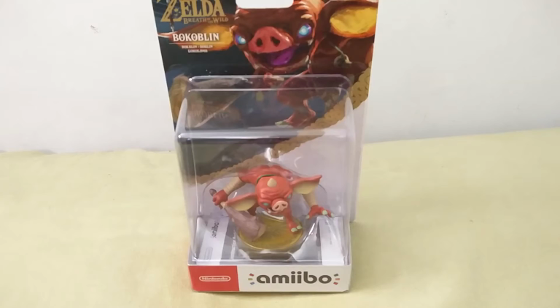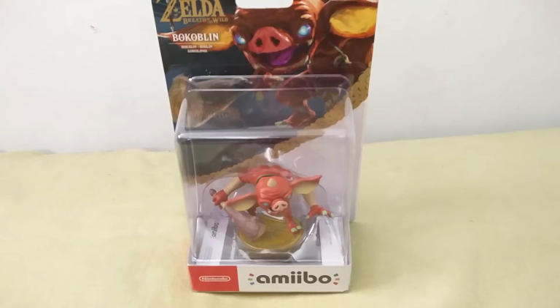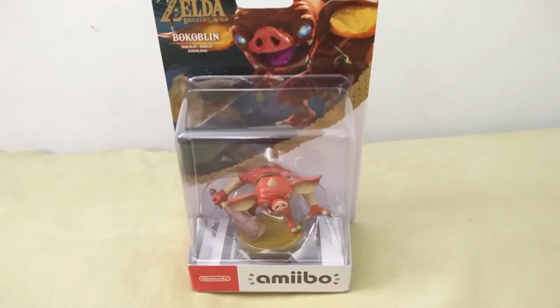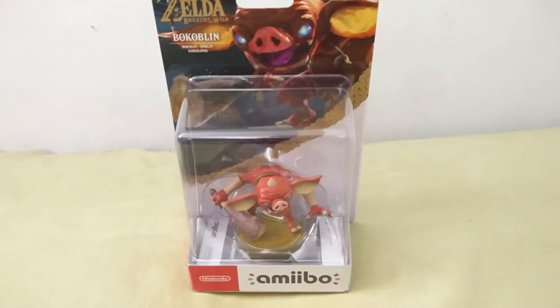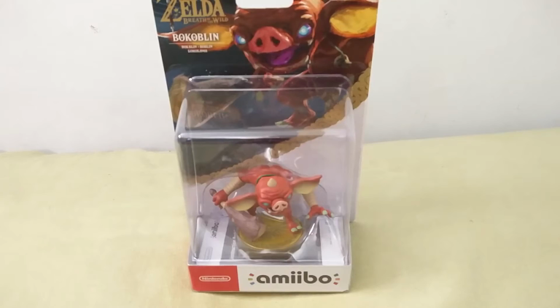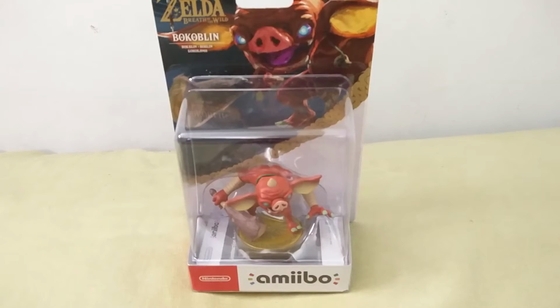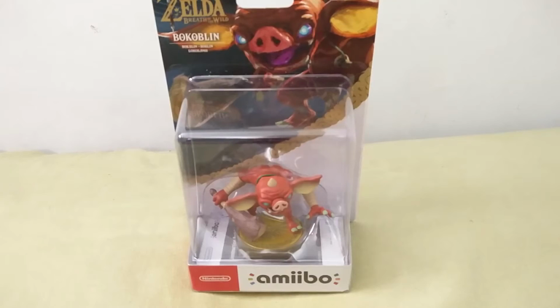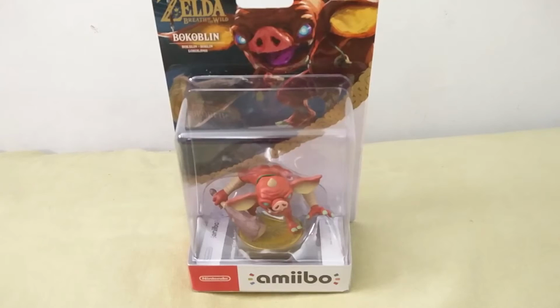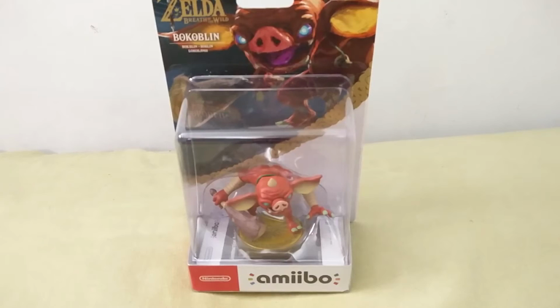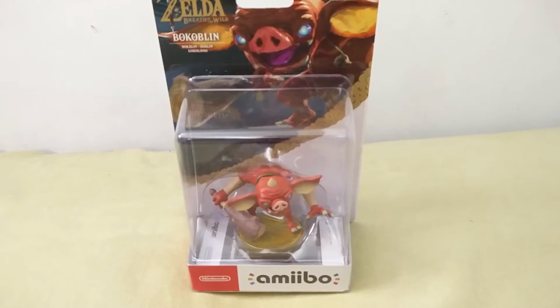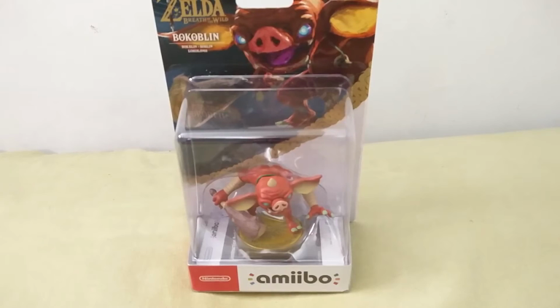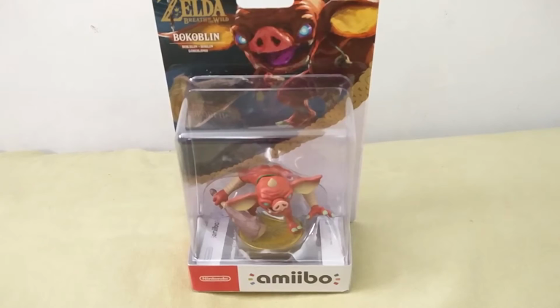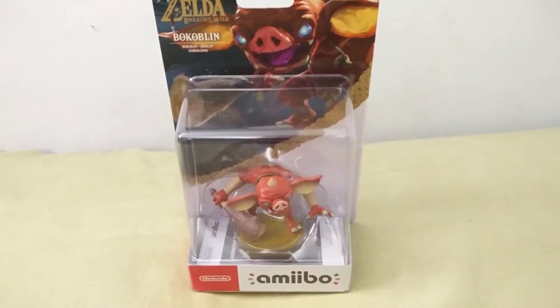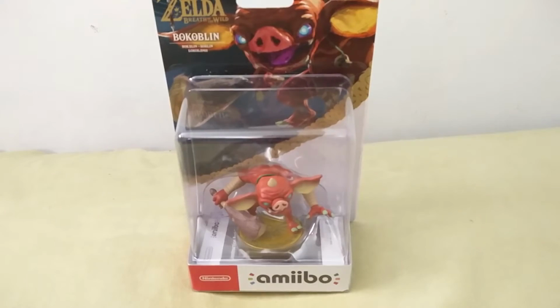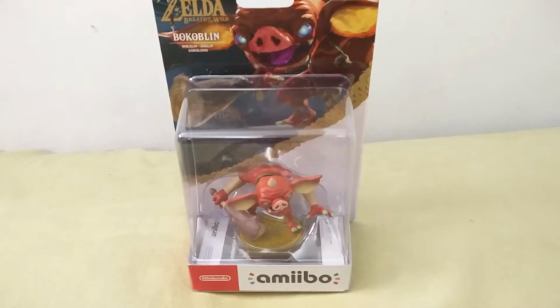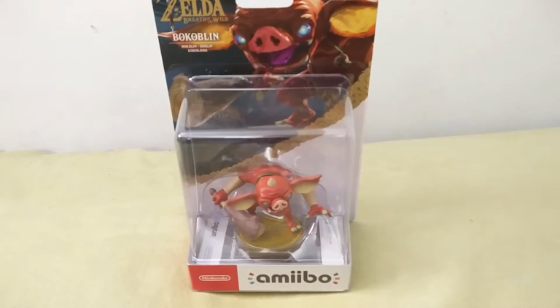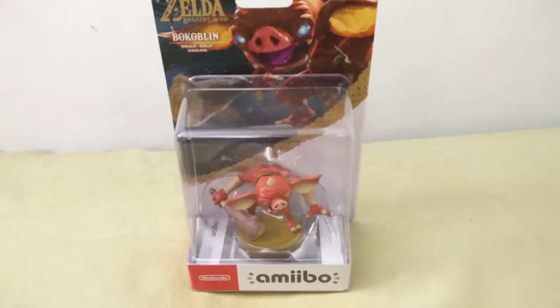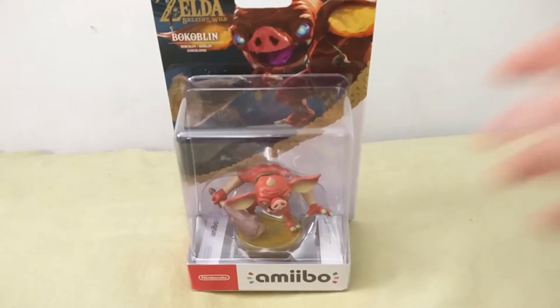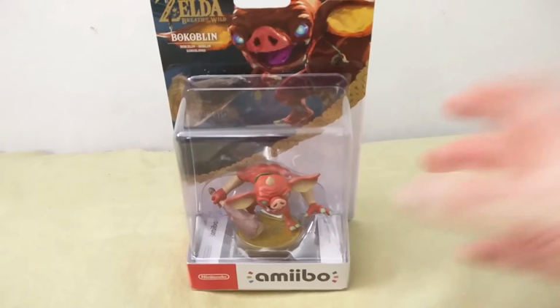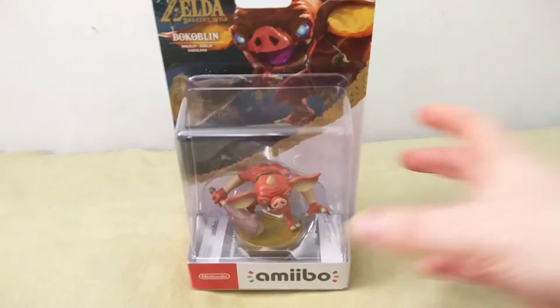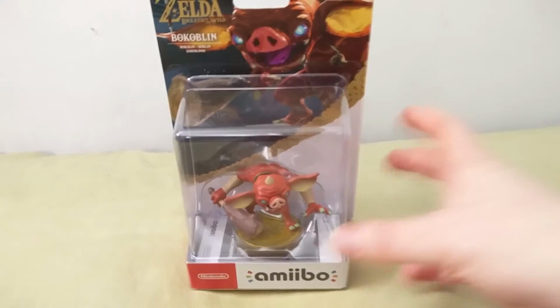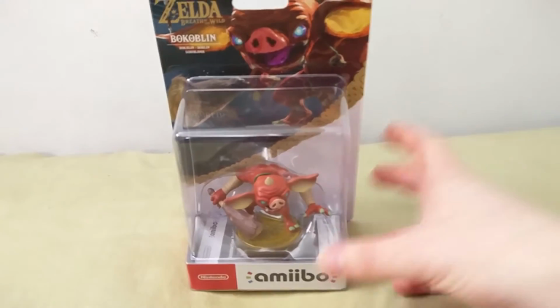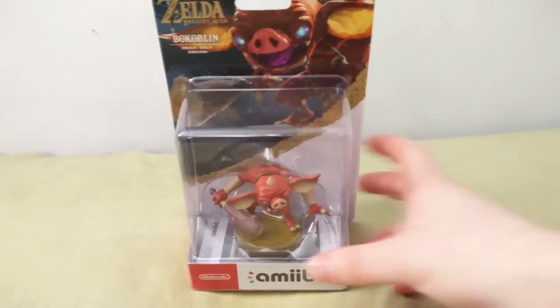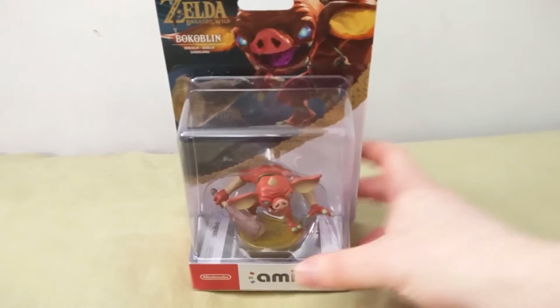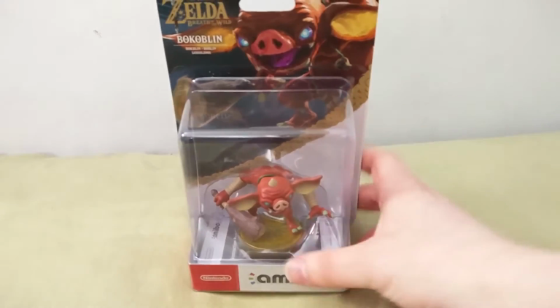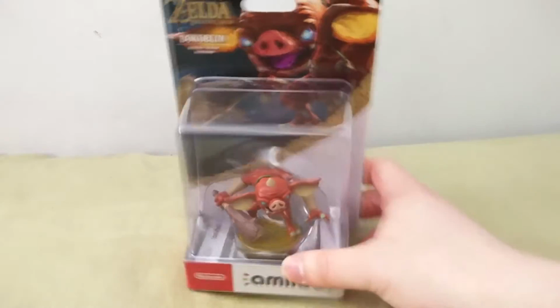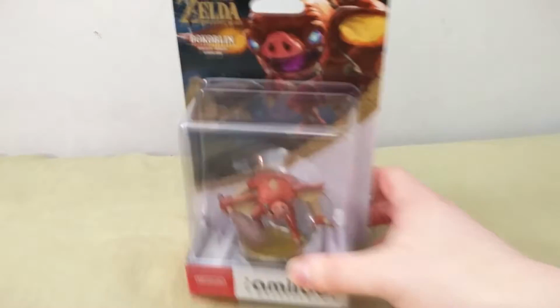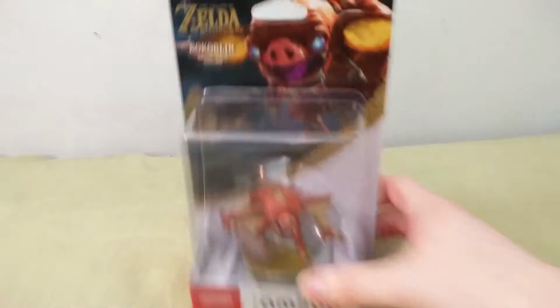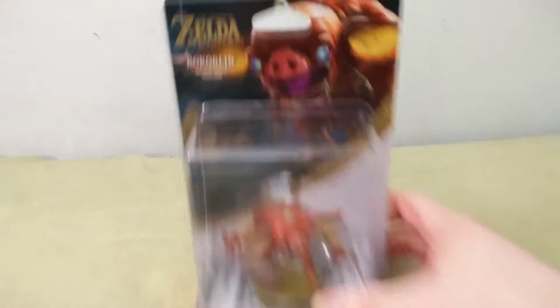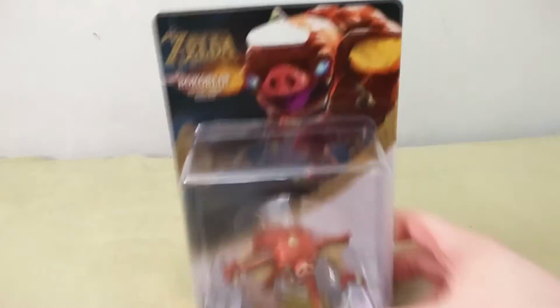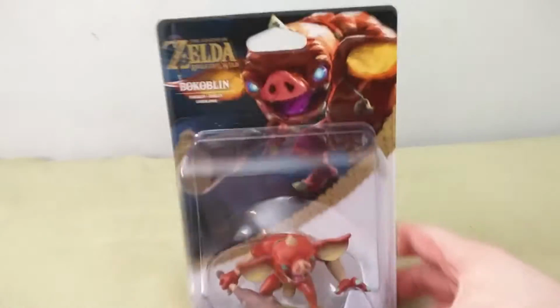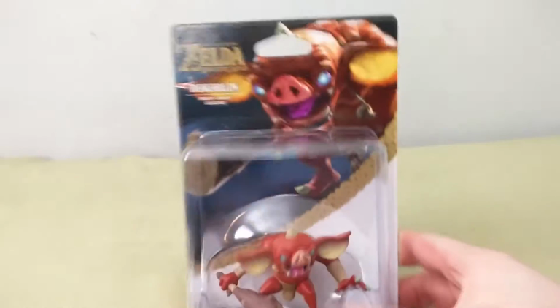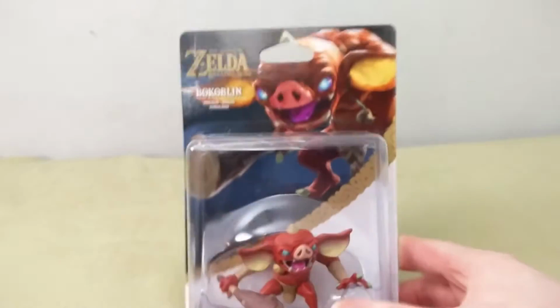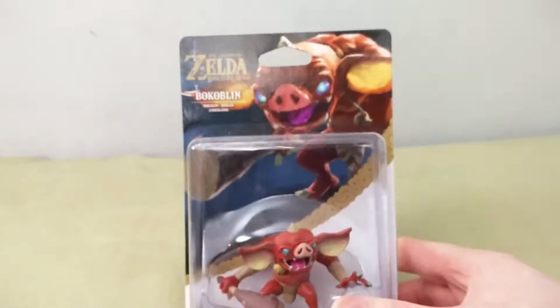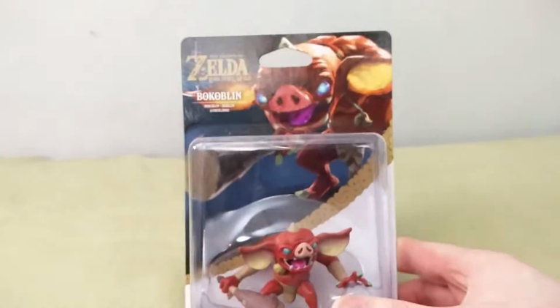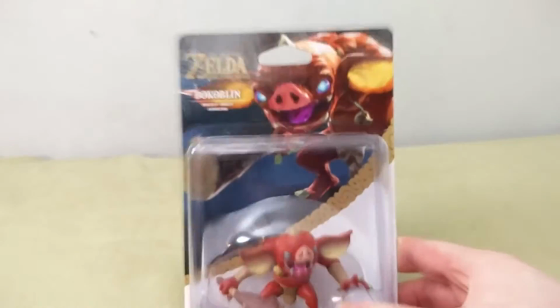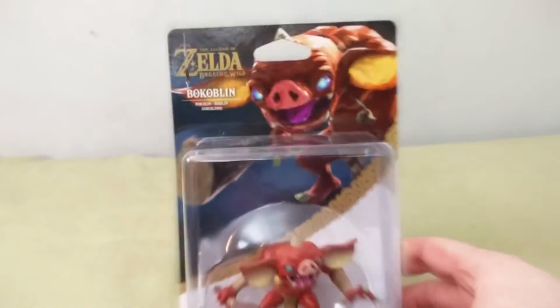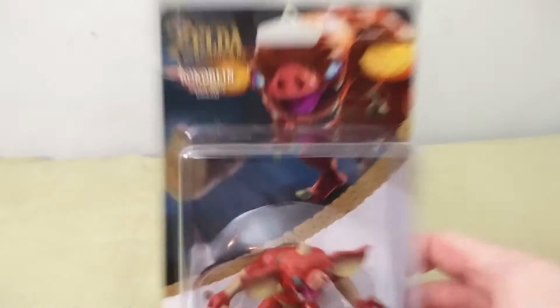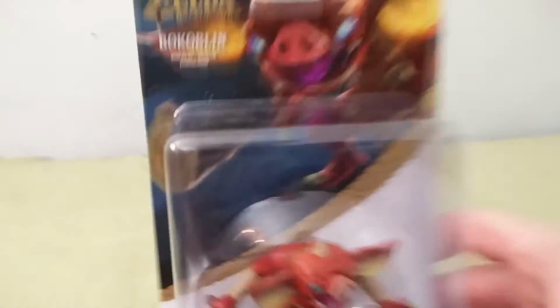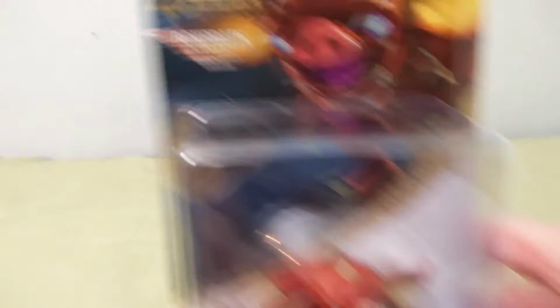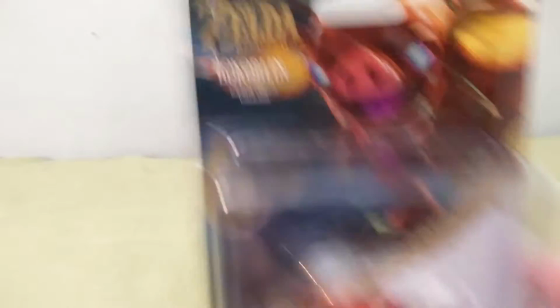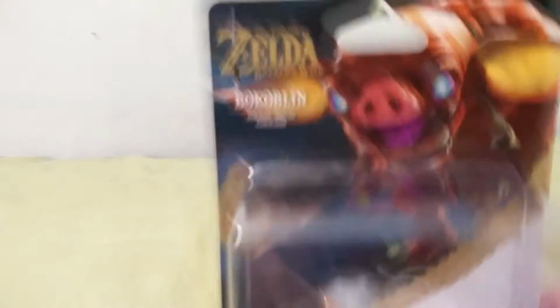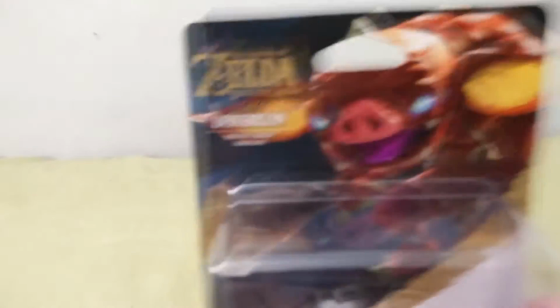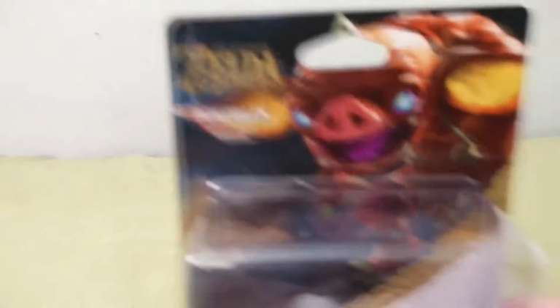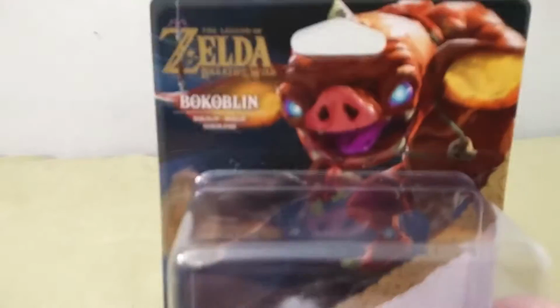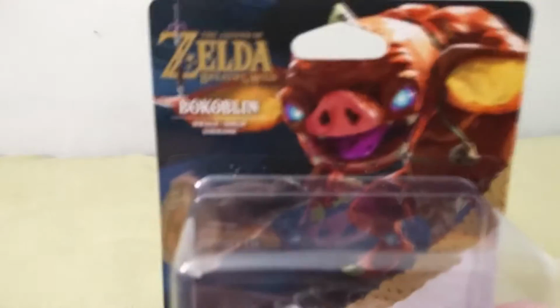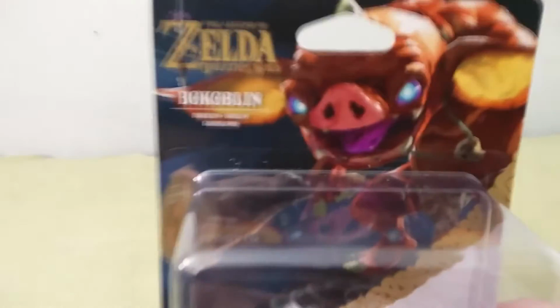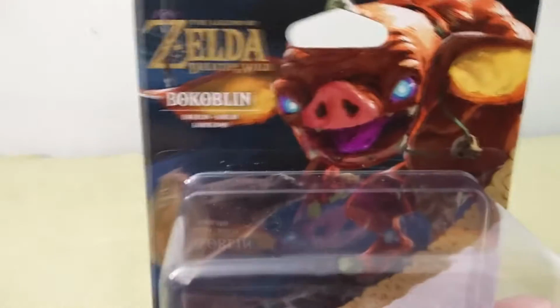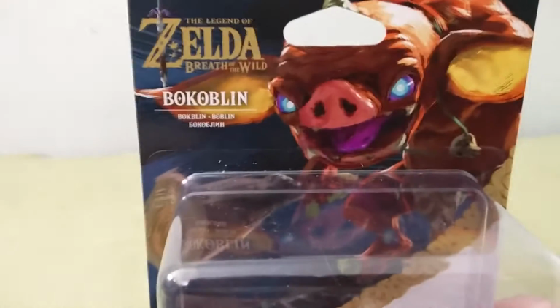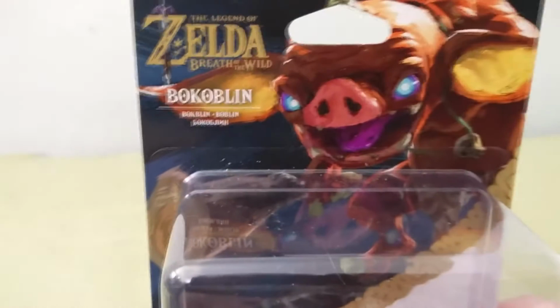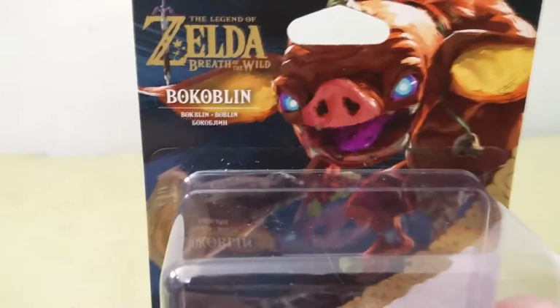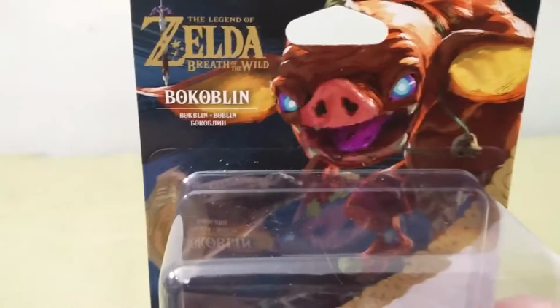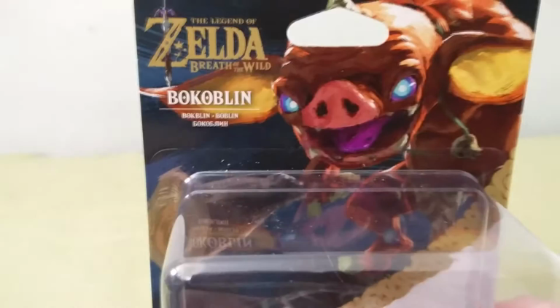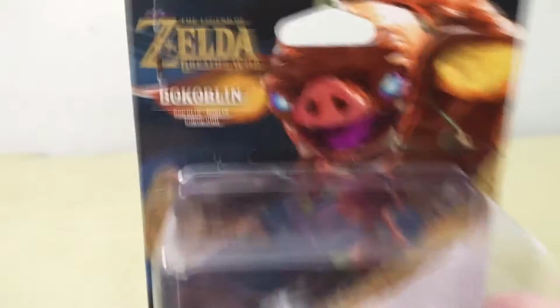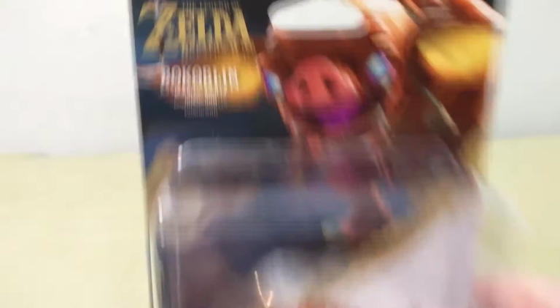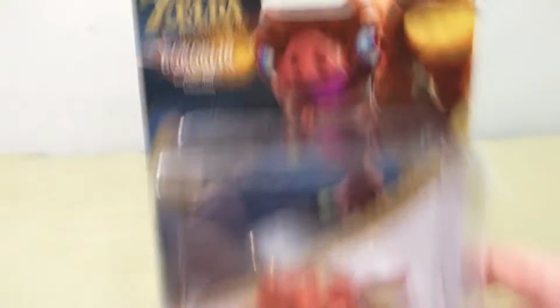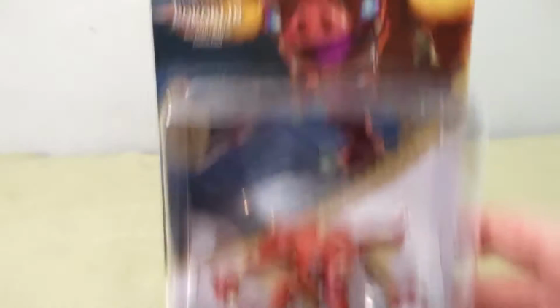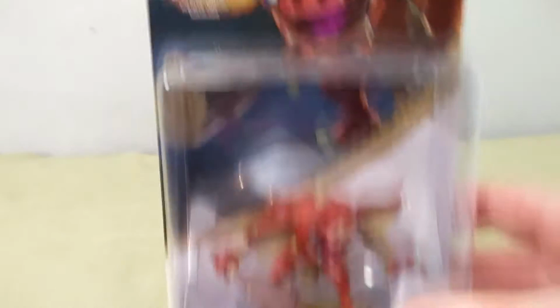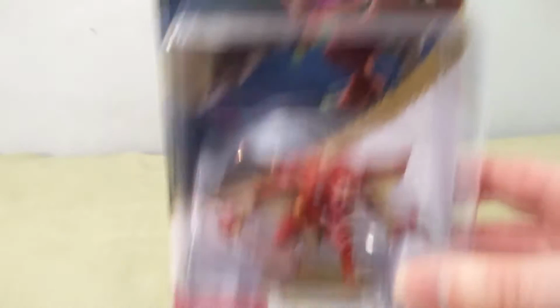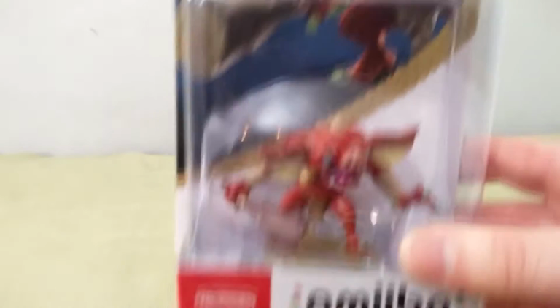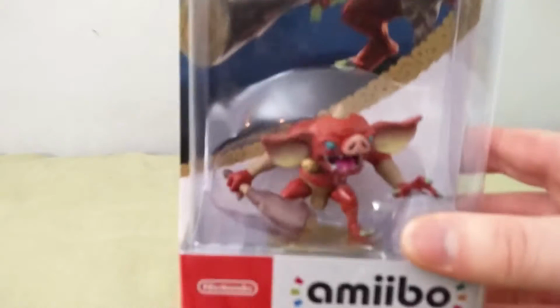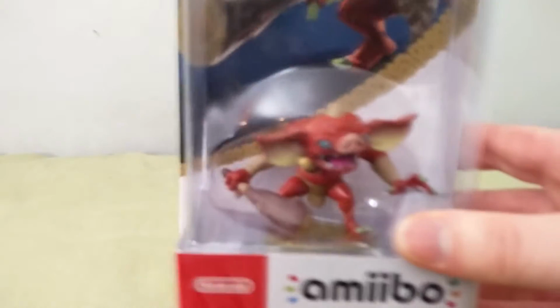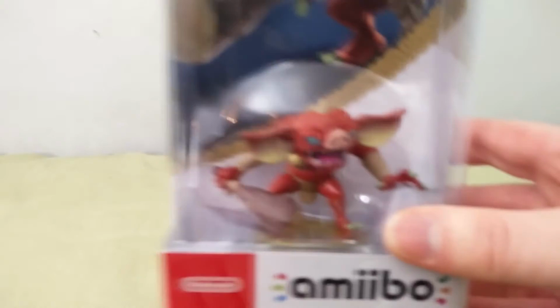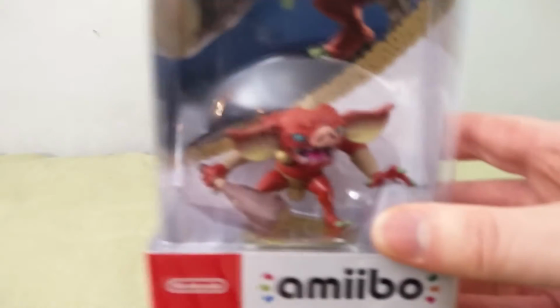Hey guys, I'm Otto from Everything Amiibo, and today we're going to be unboxing the Zelda Breath of the Wild Bokoblin Amiibo.